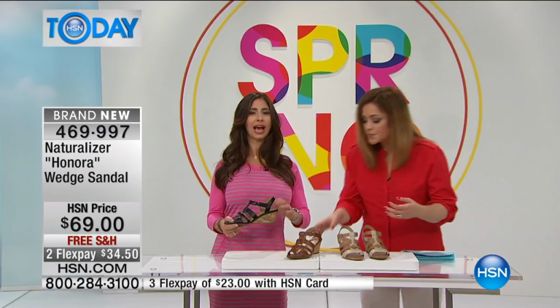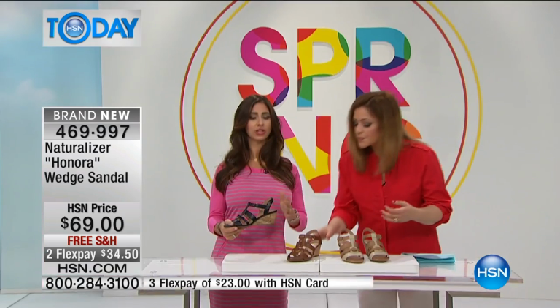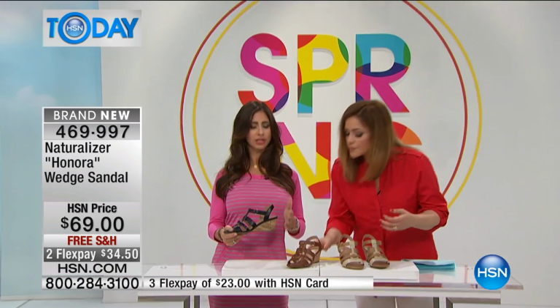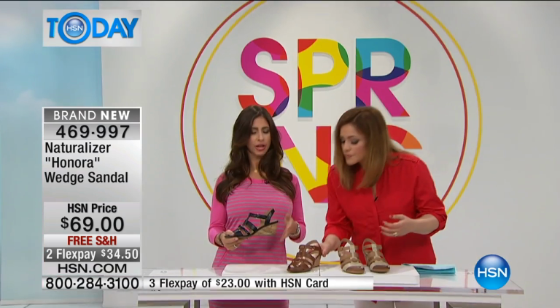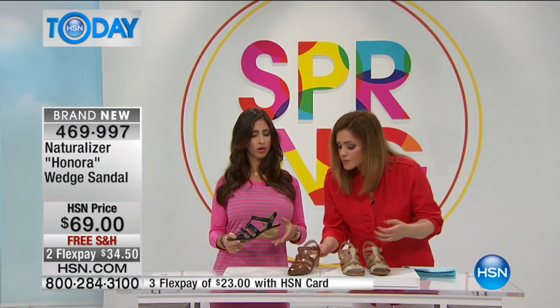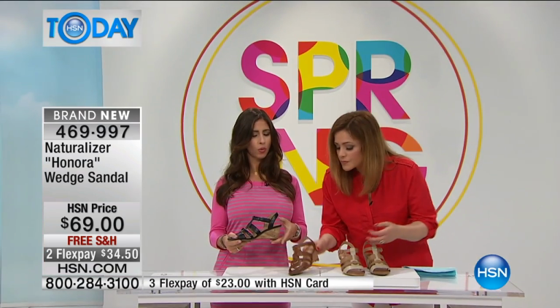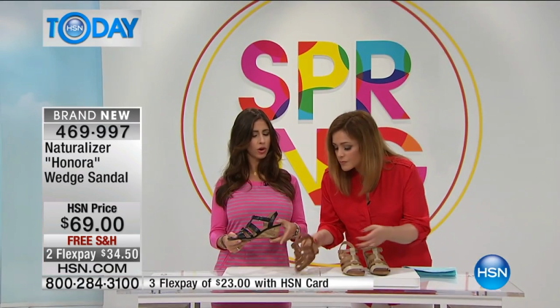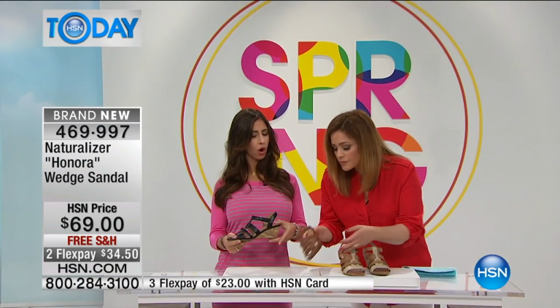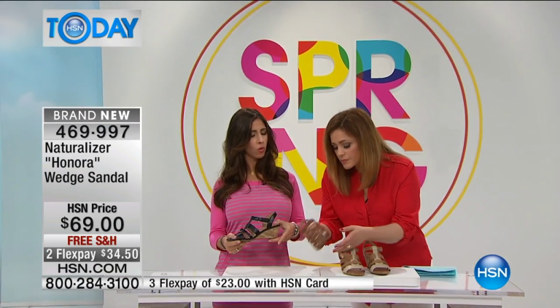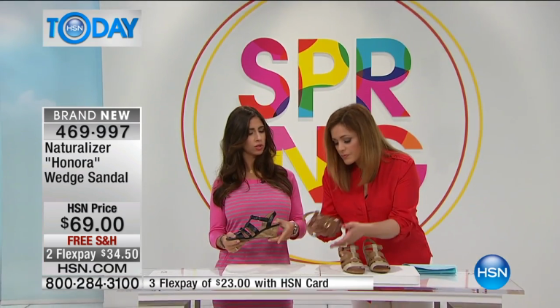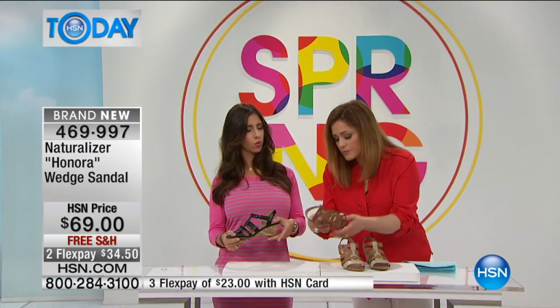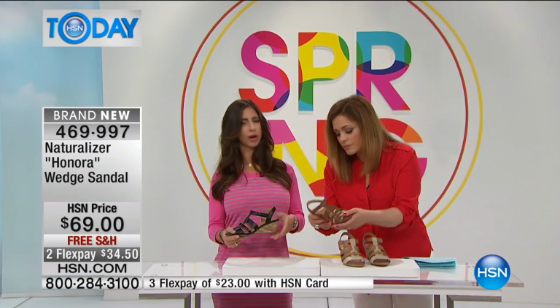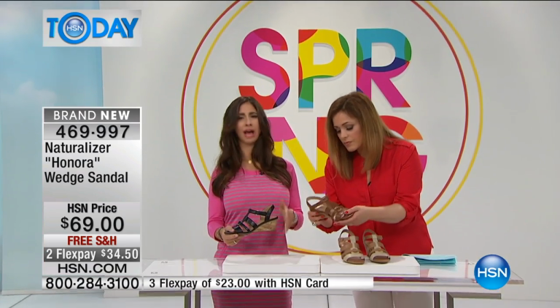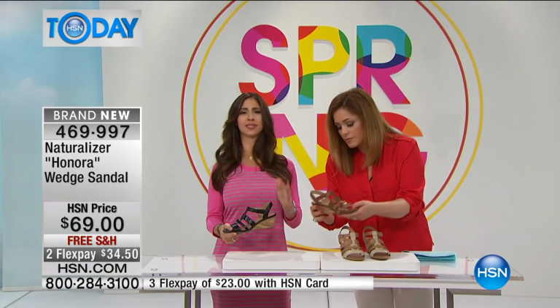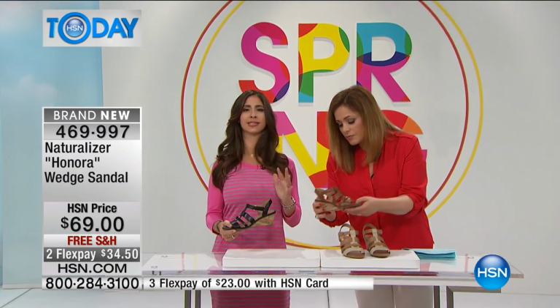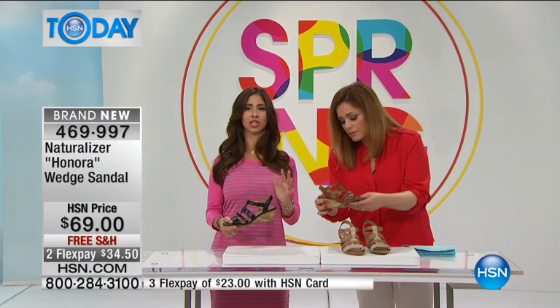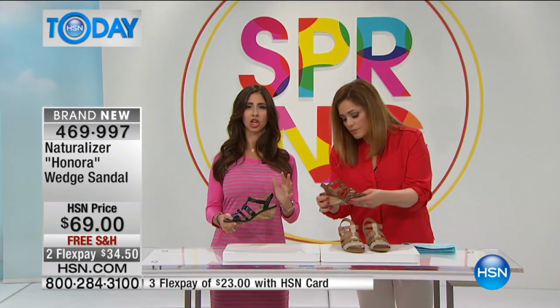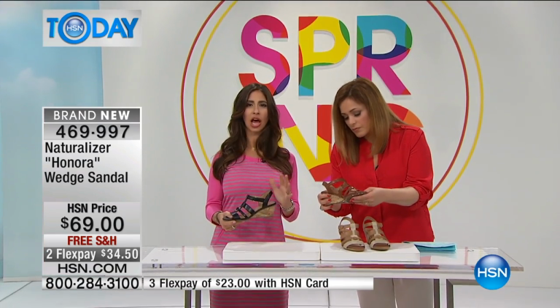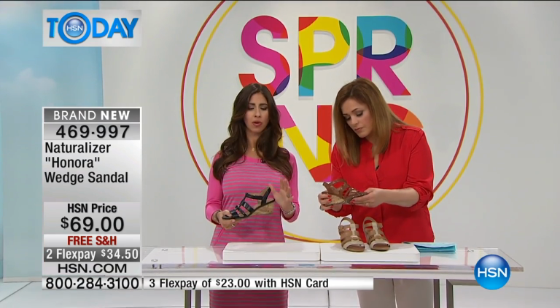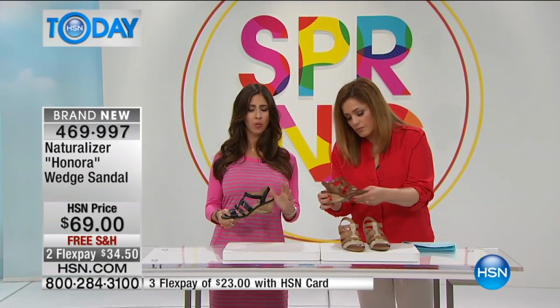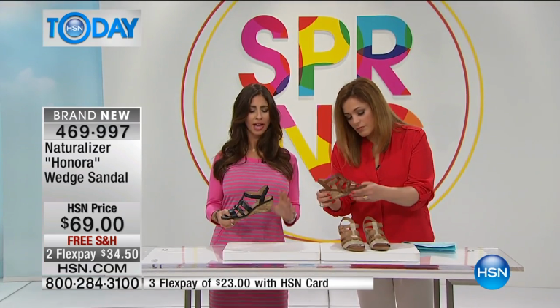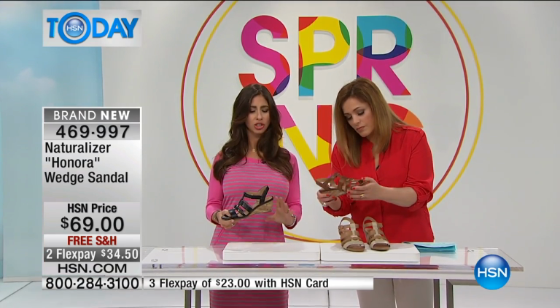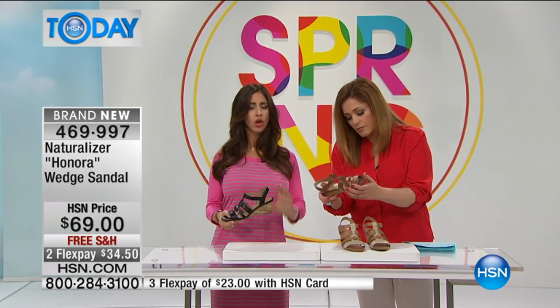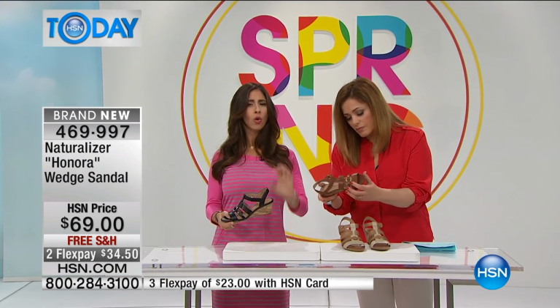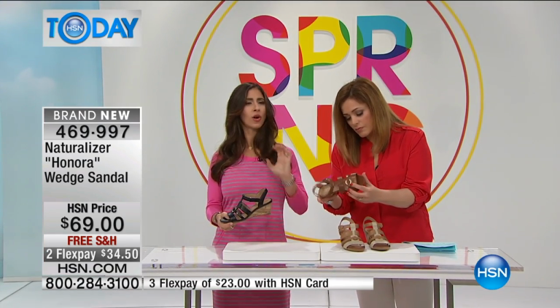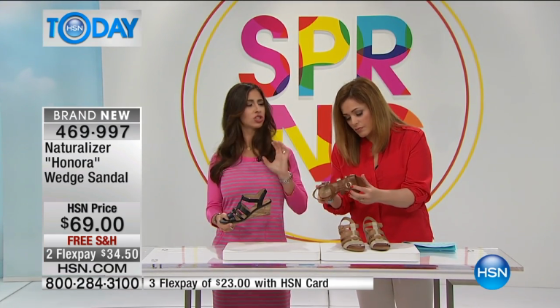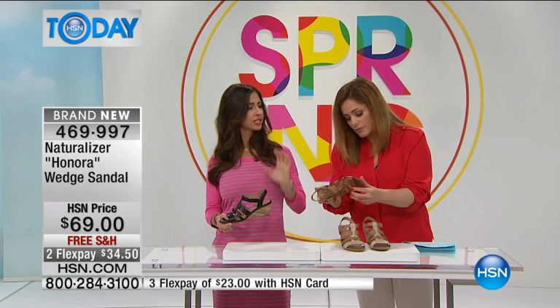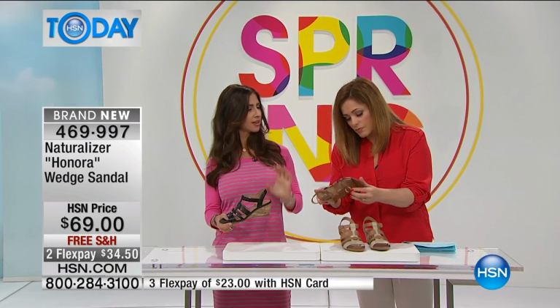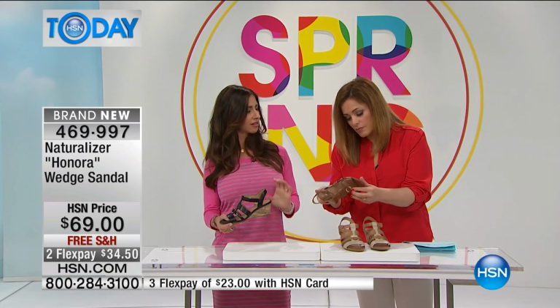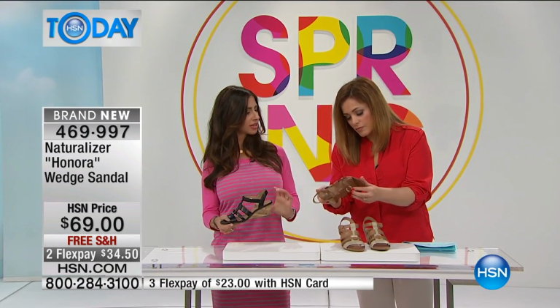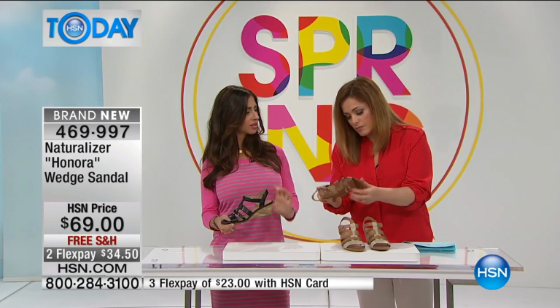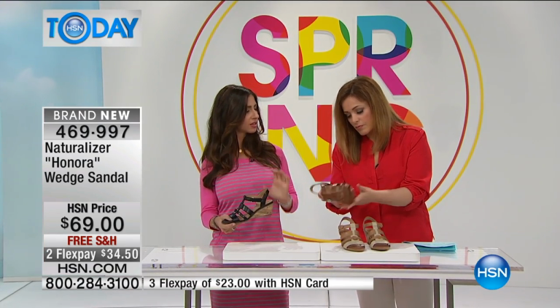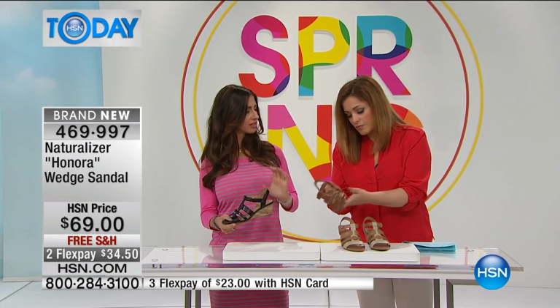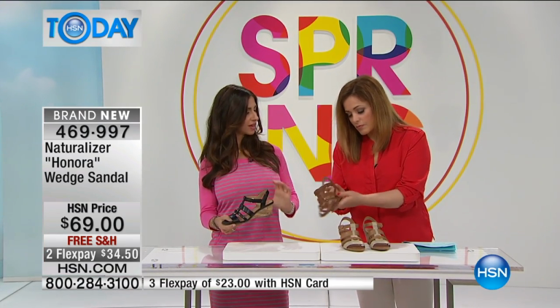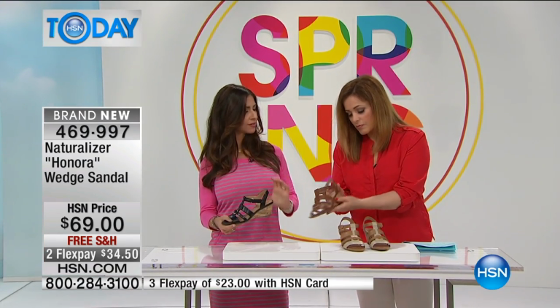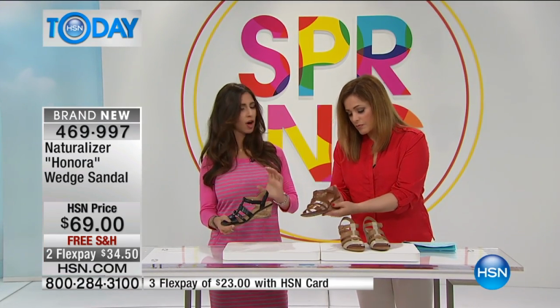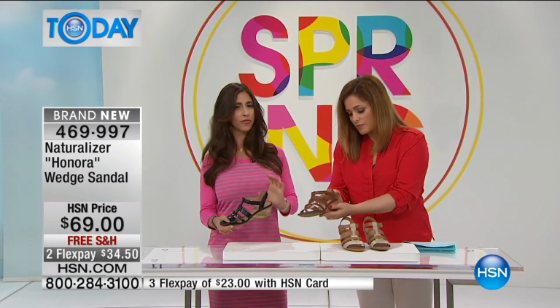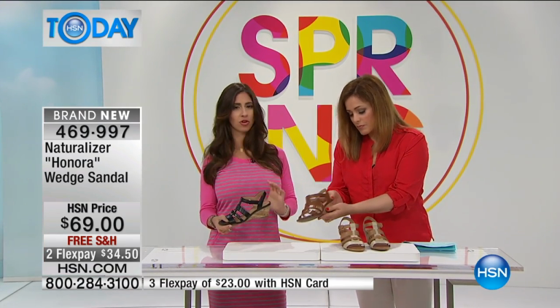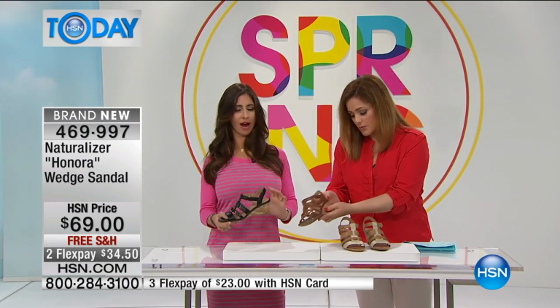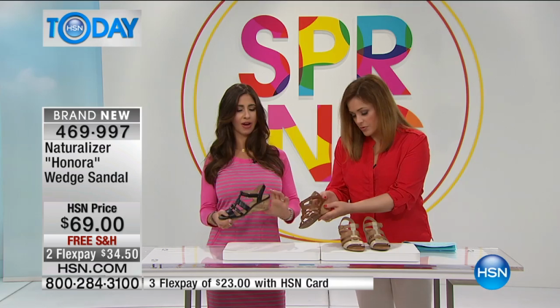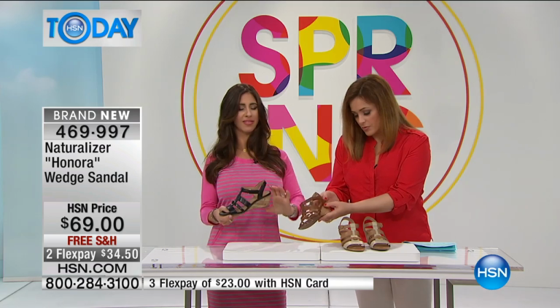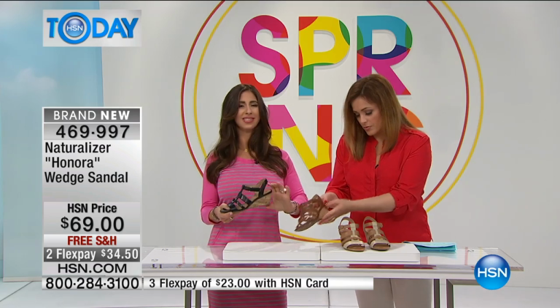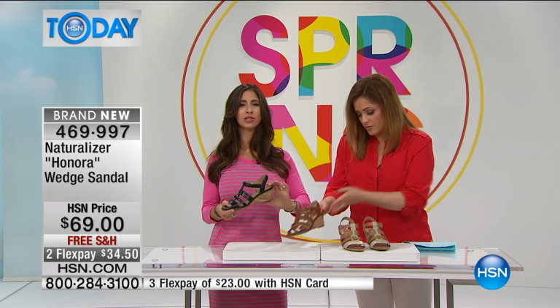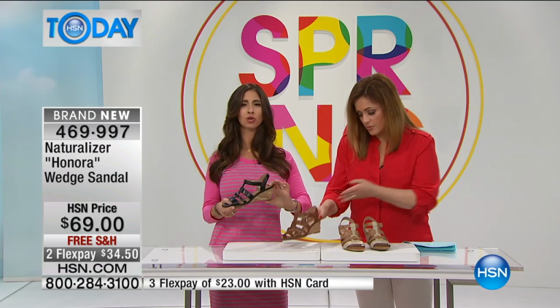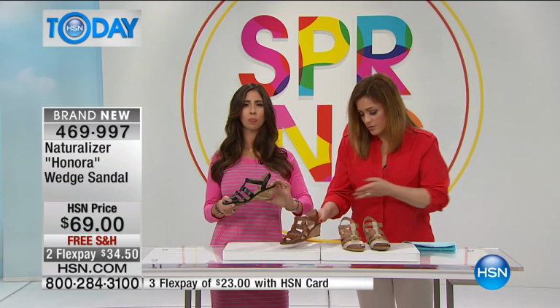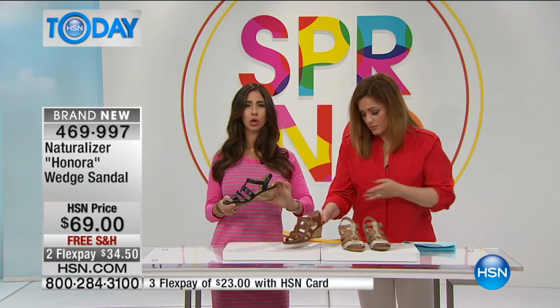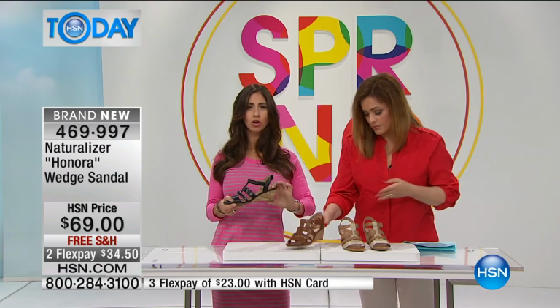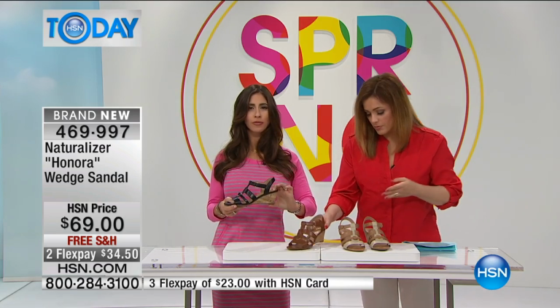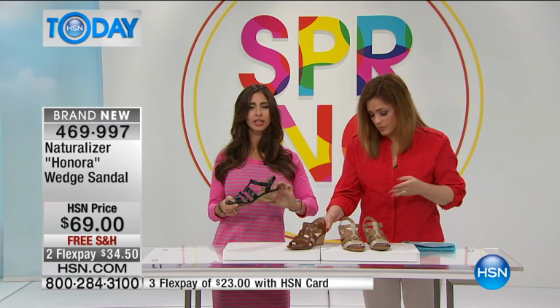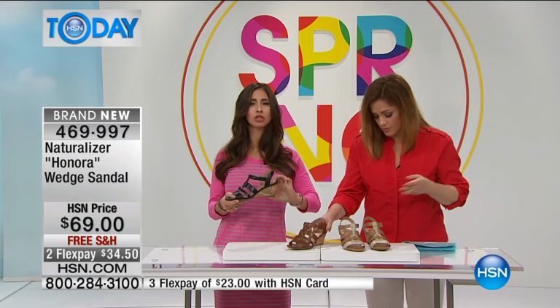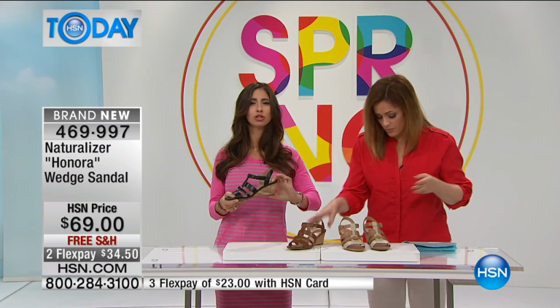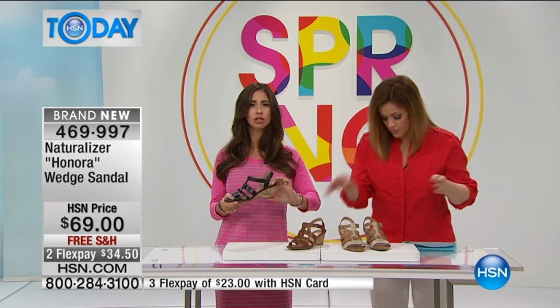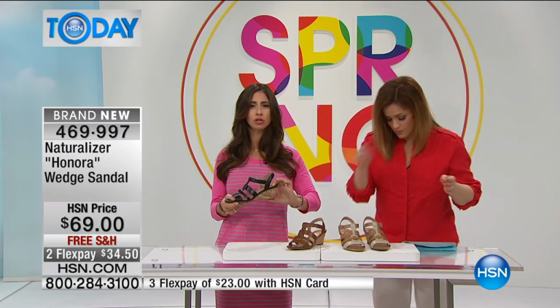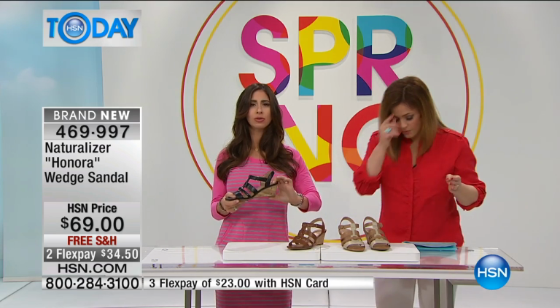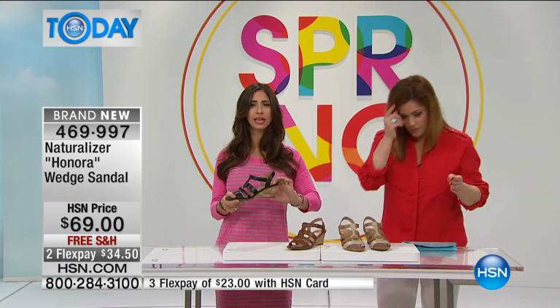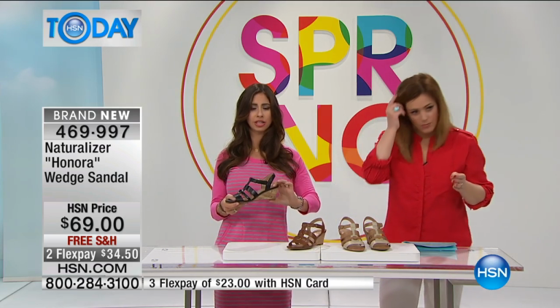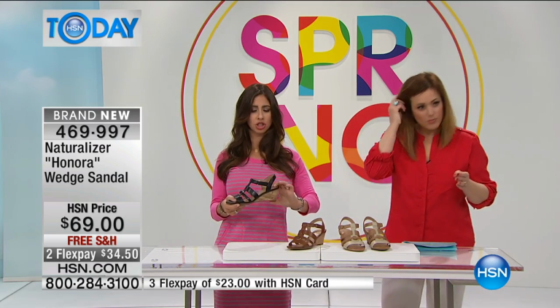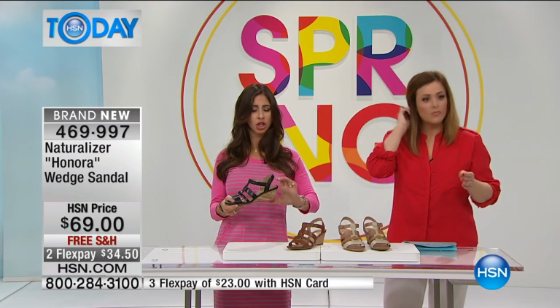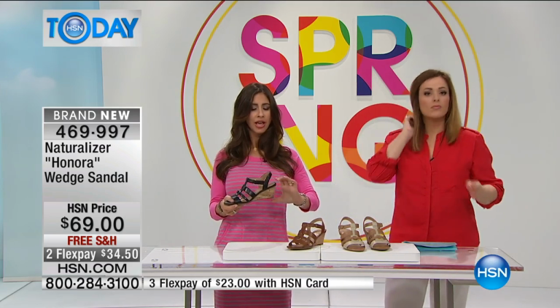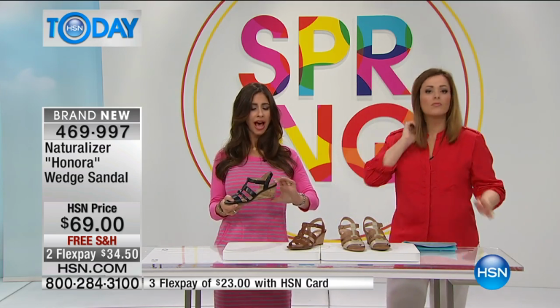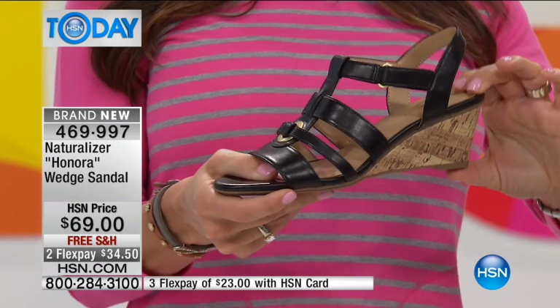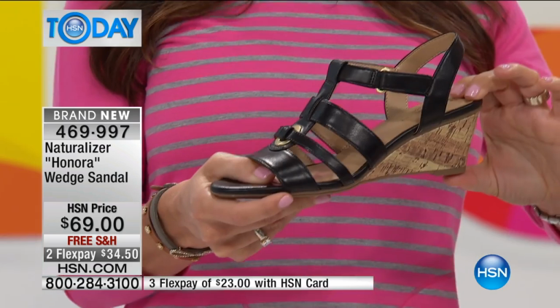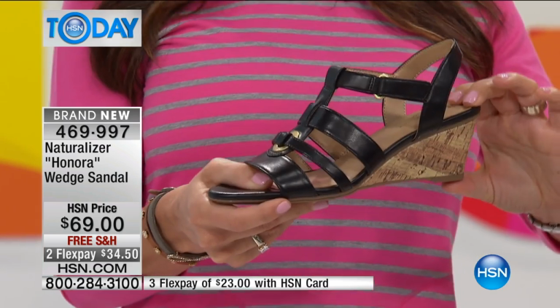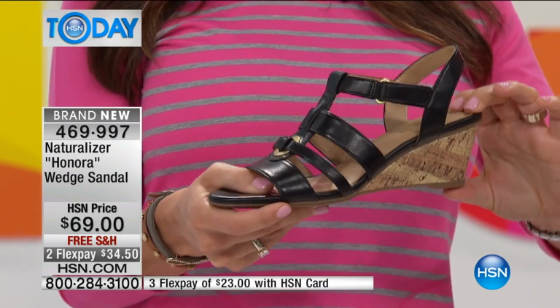As you said, we don't always want such a high wedge. We want just a little lift off the ground, and this is a perfect two-inch height.